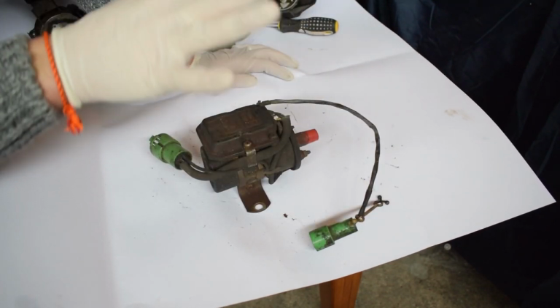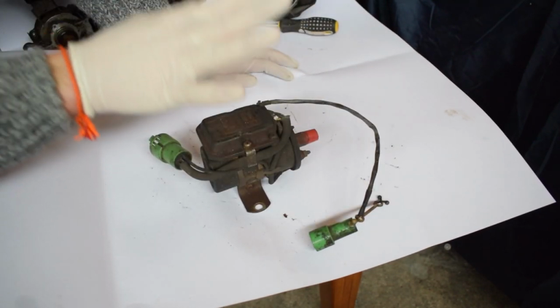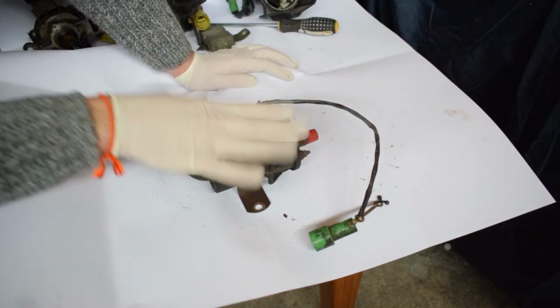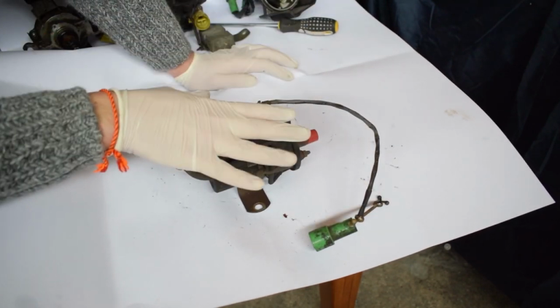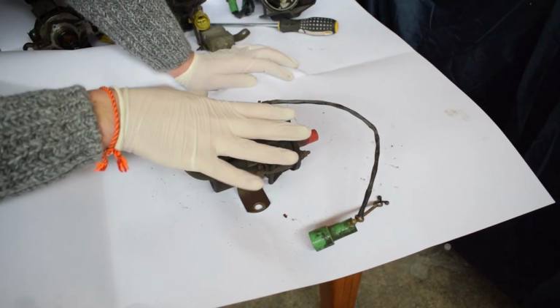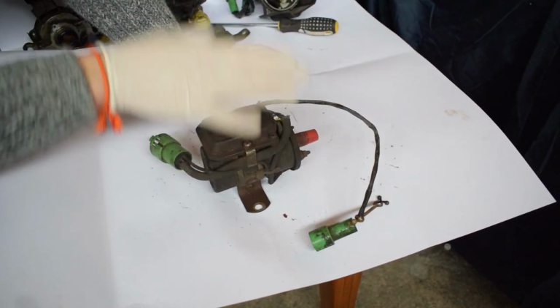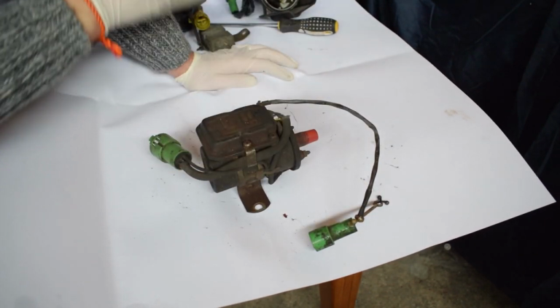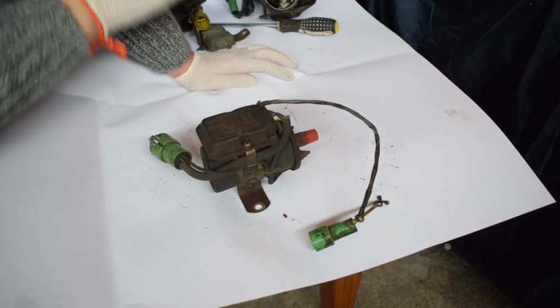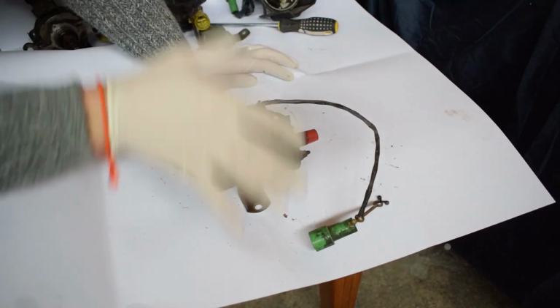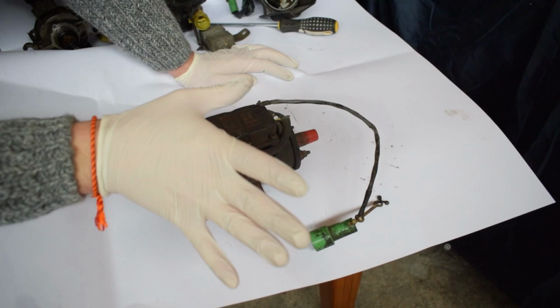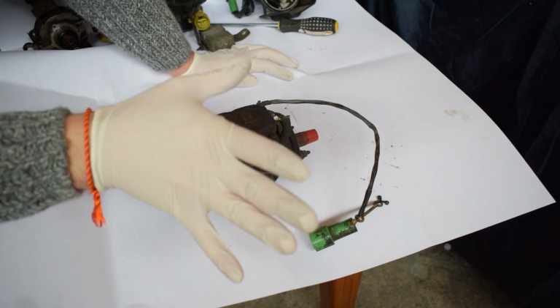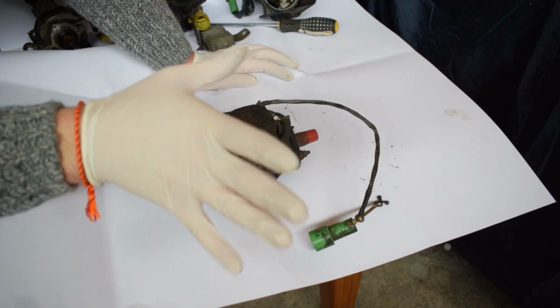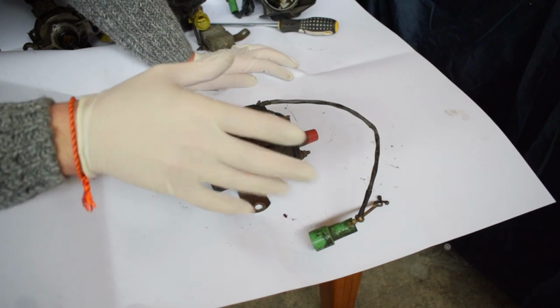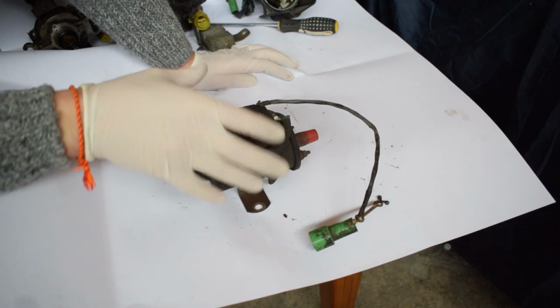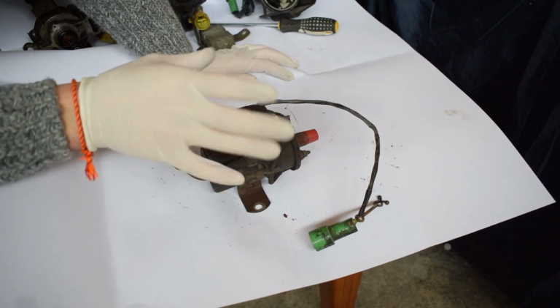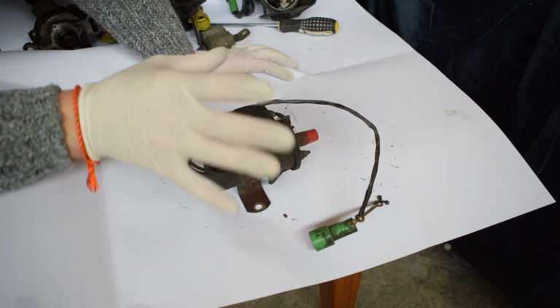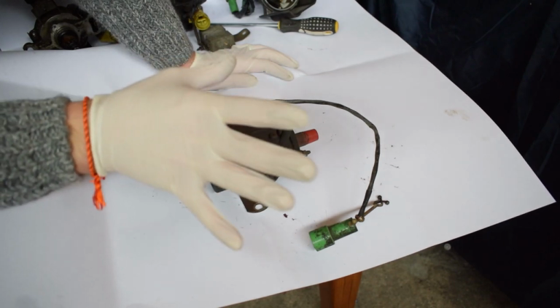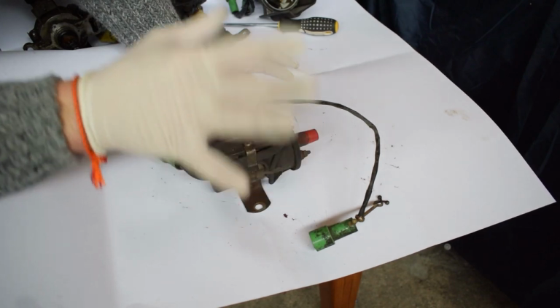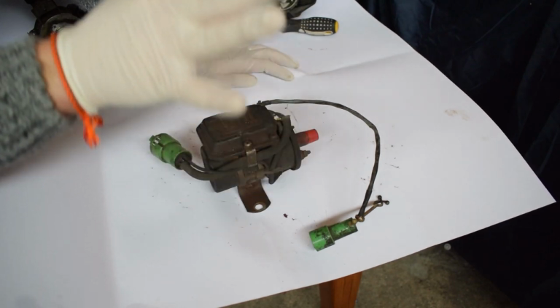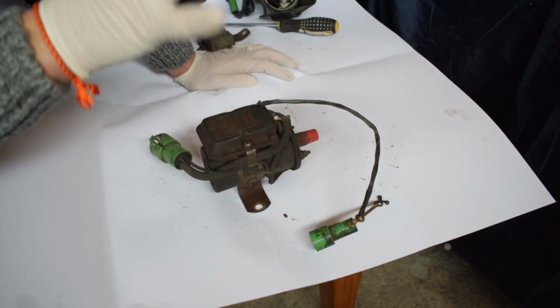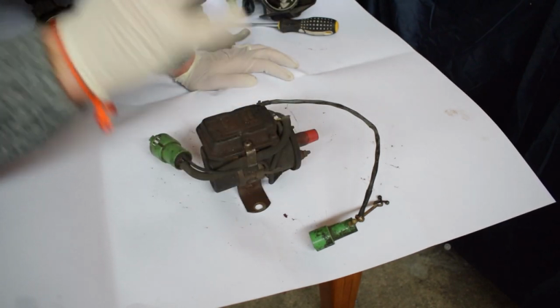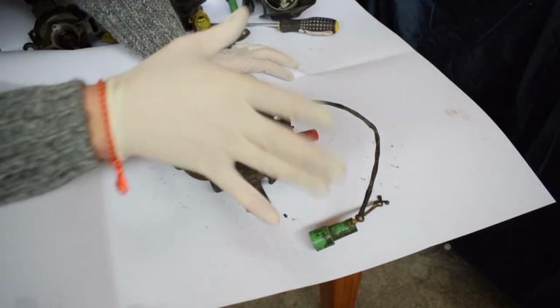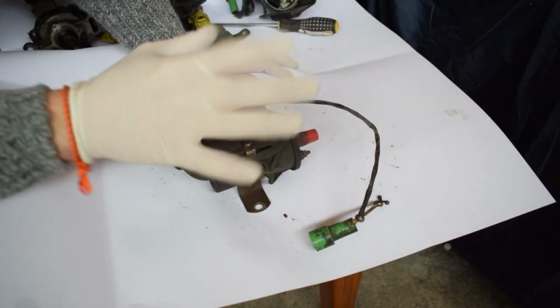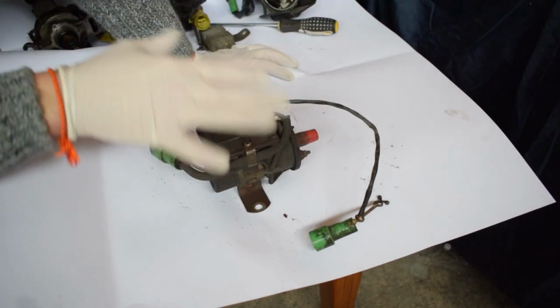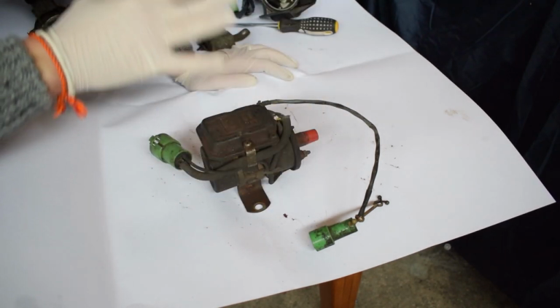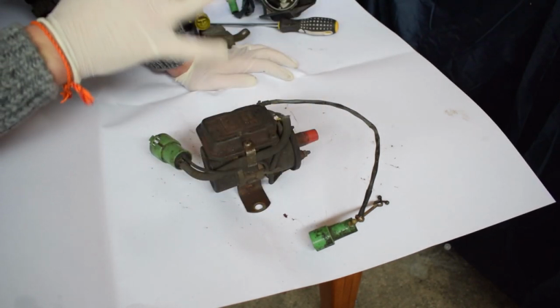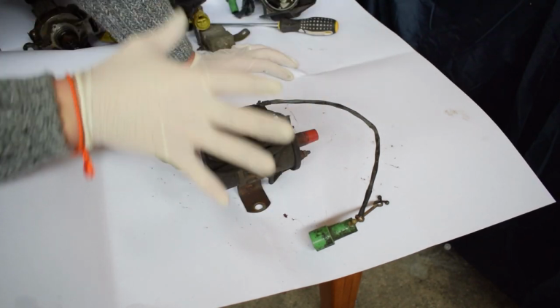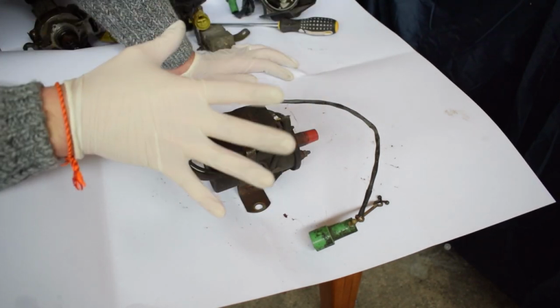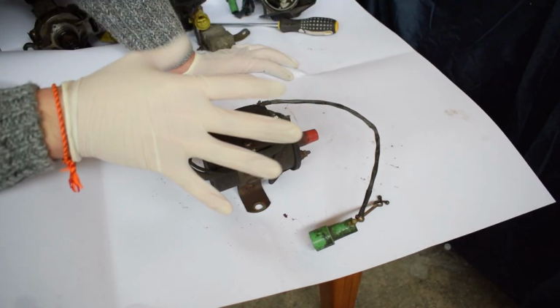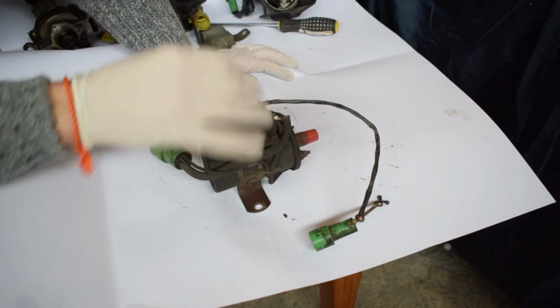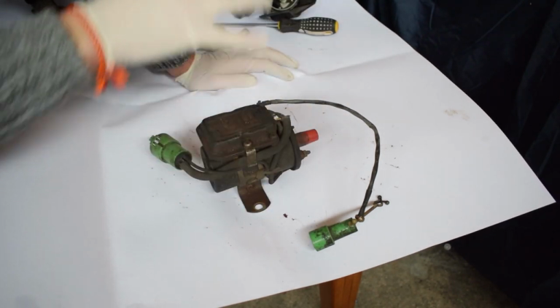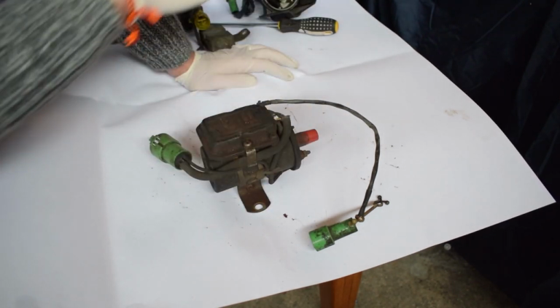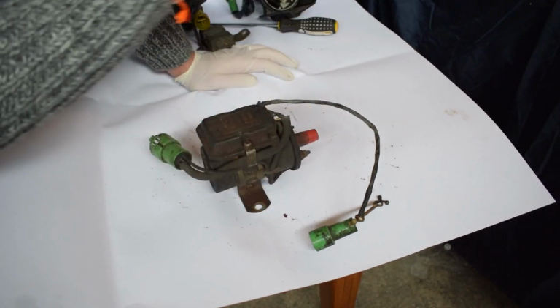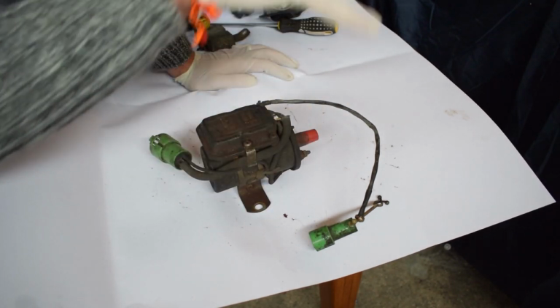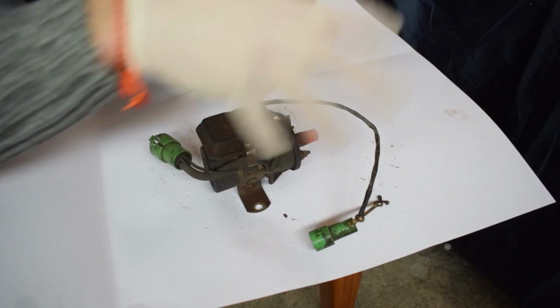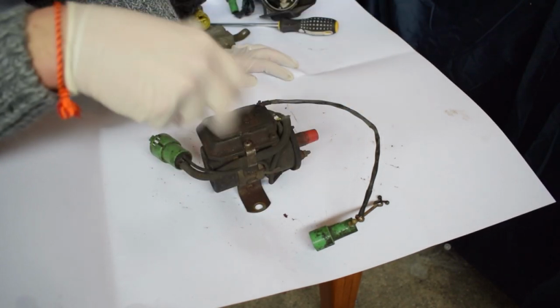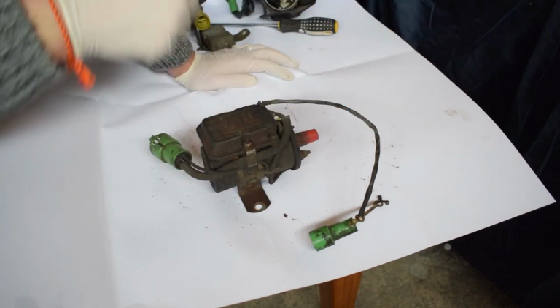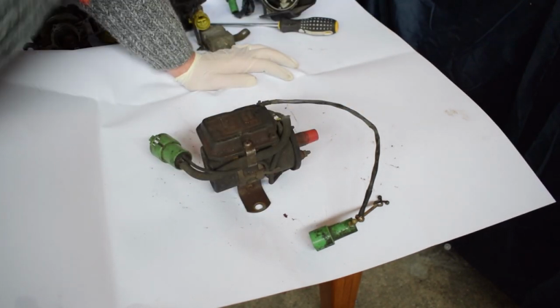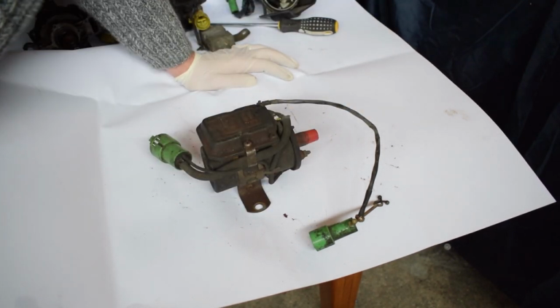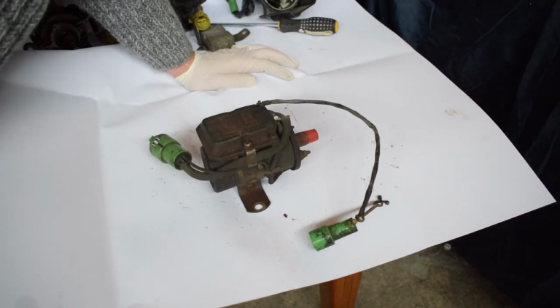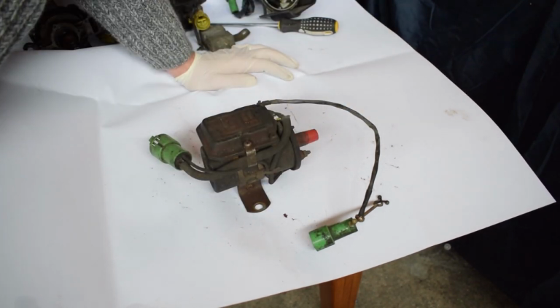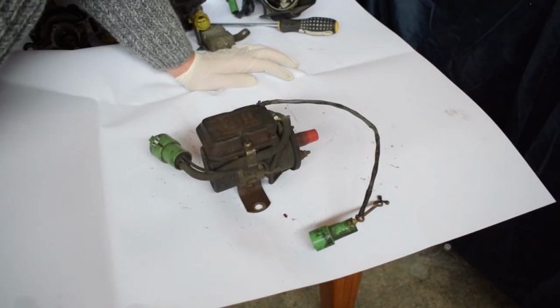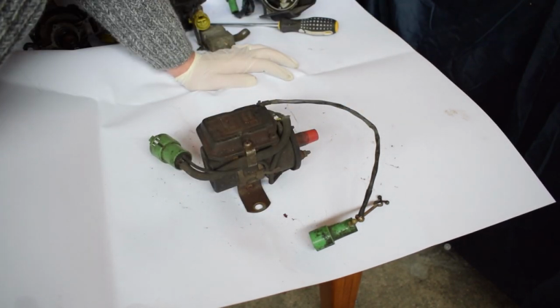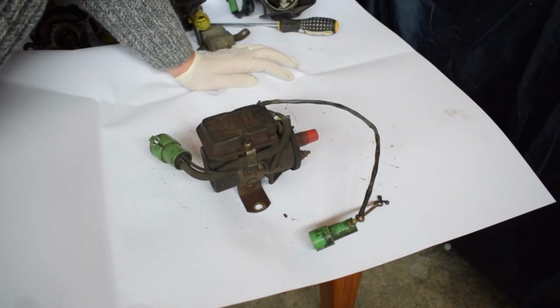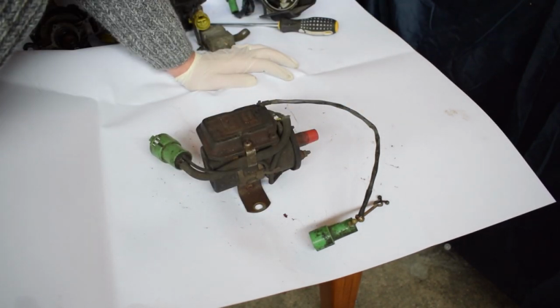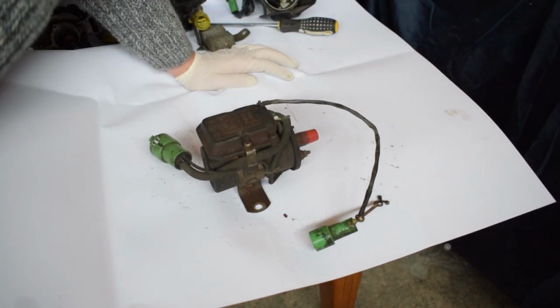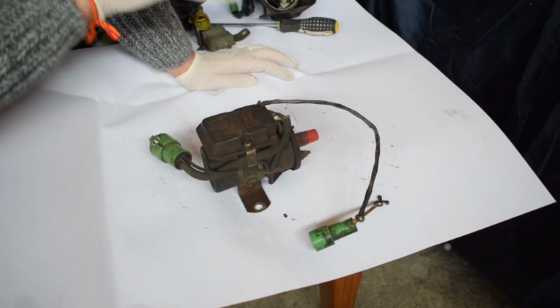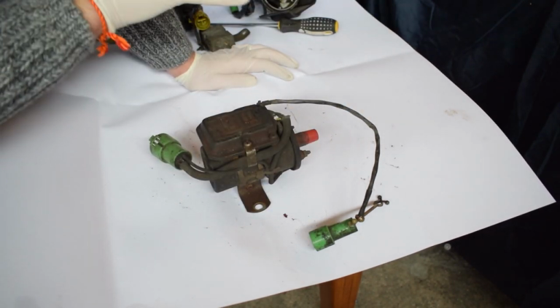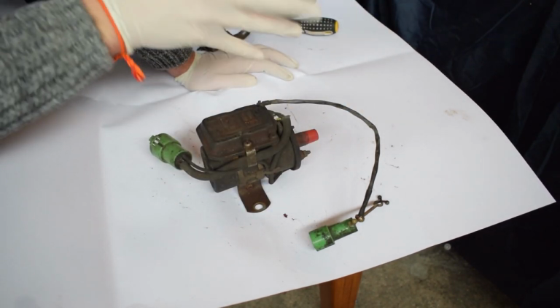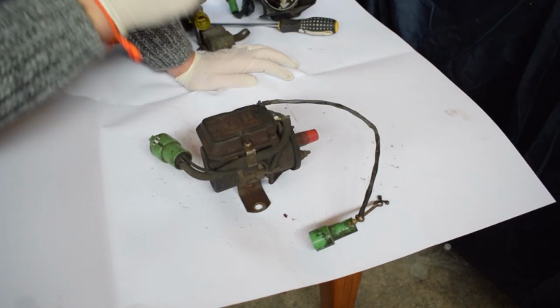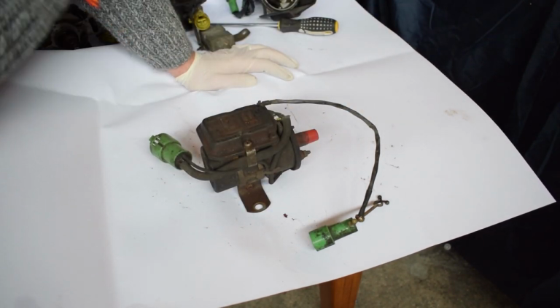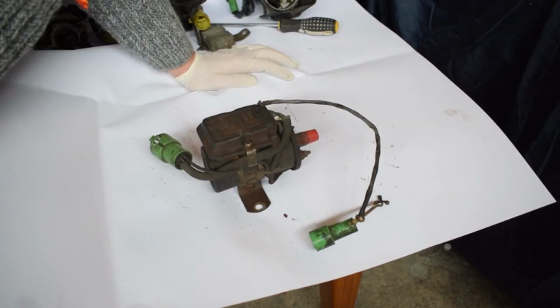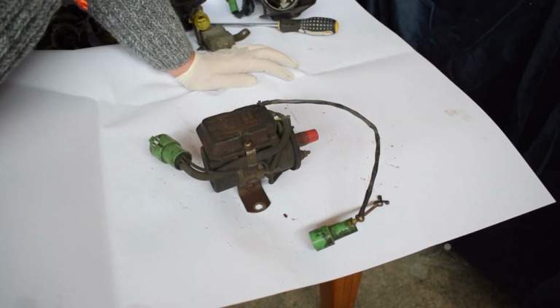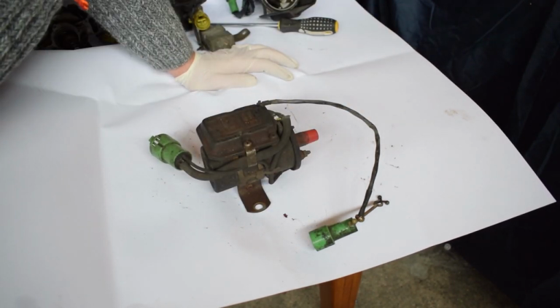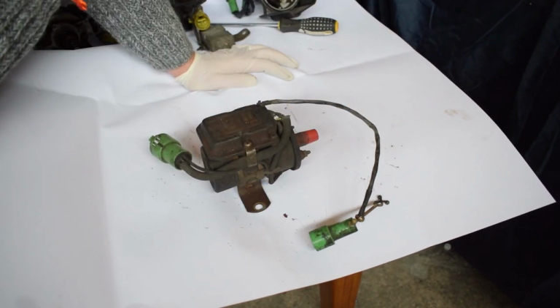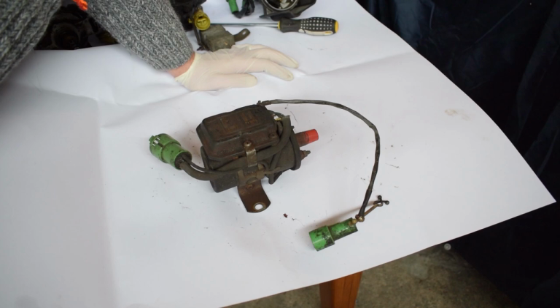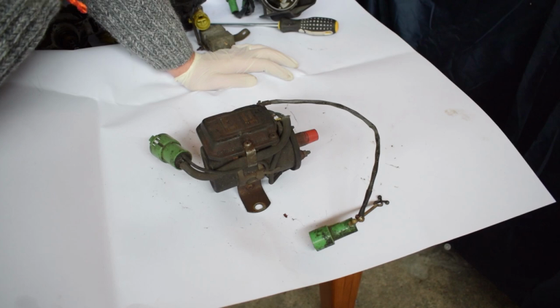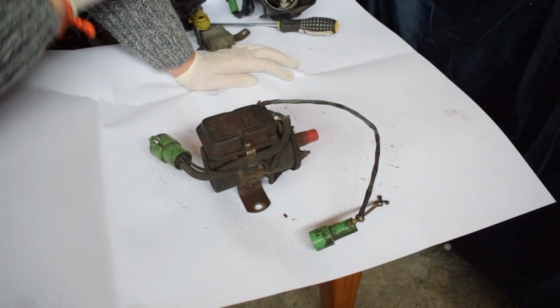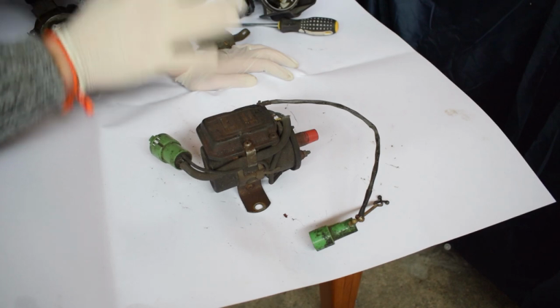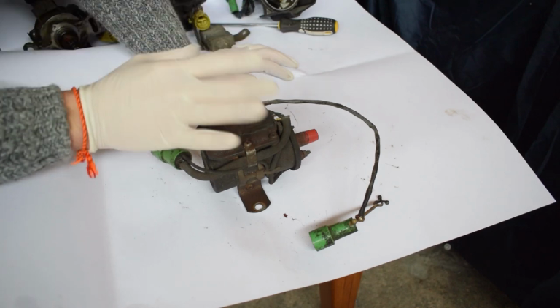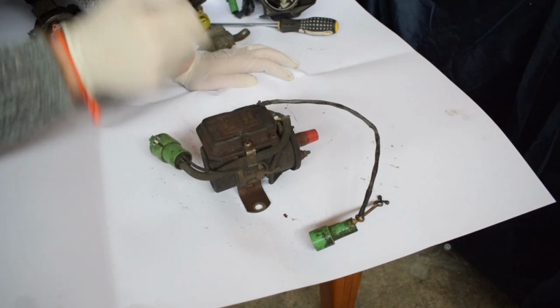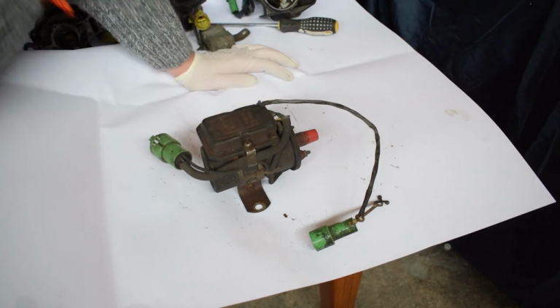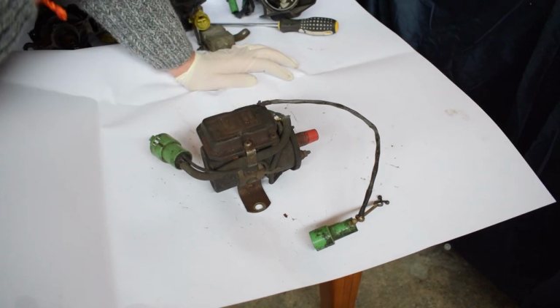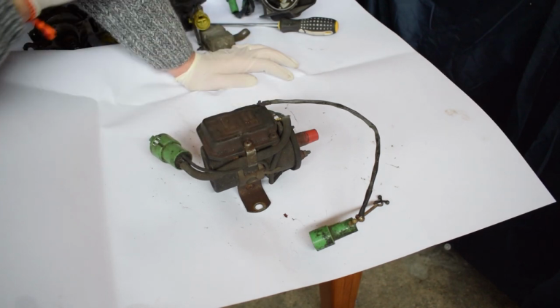So goodbye to these two things. I'm pretty happy — it's going to make the engine bay a lot cleaner and nicer.